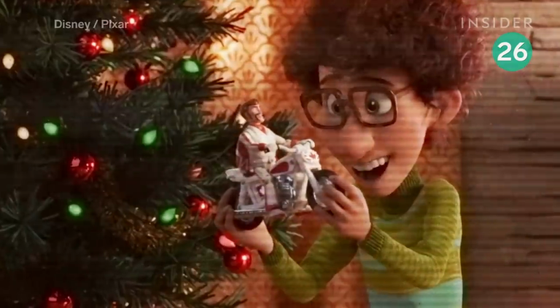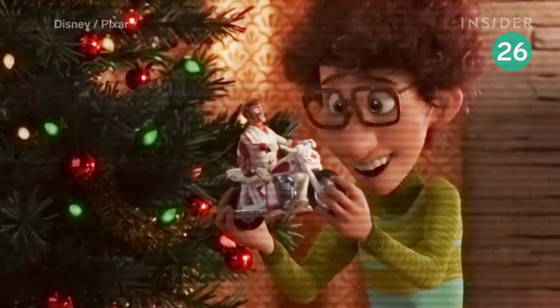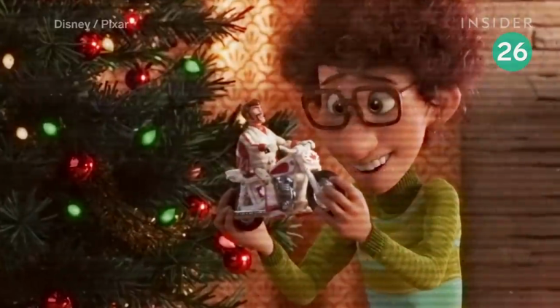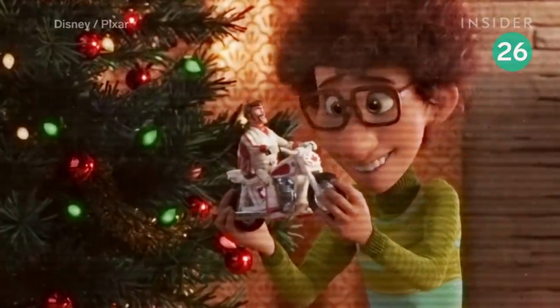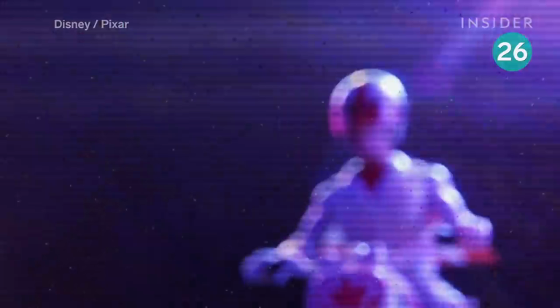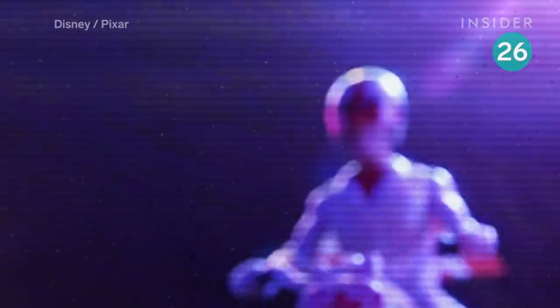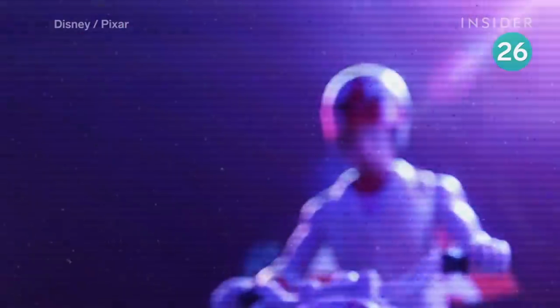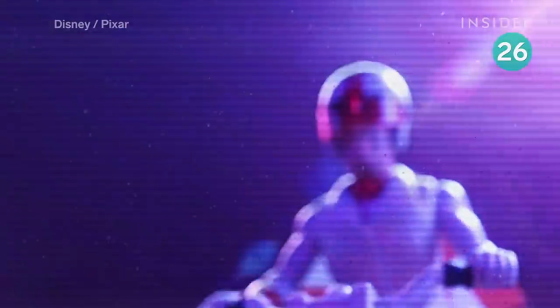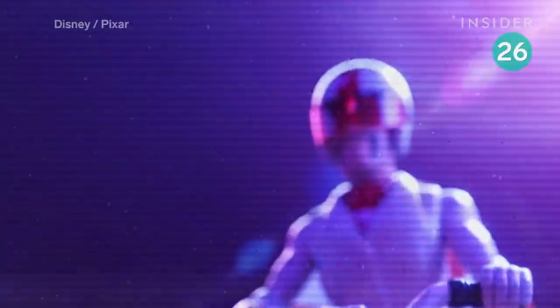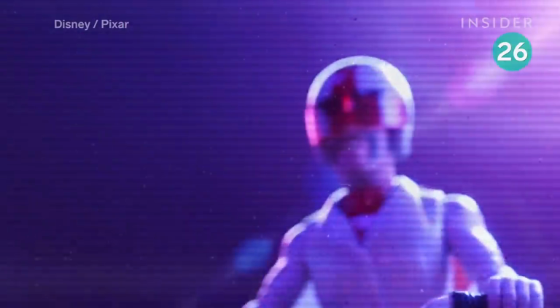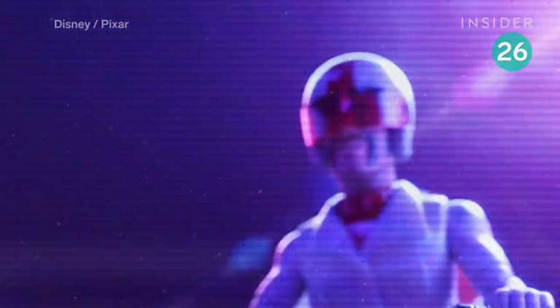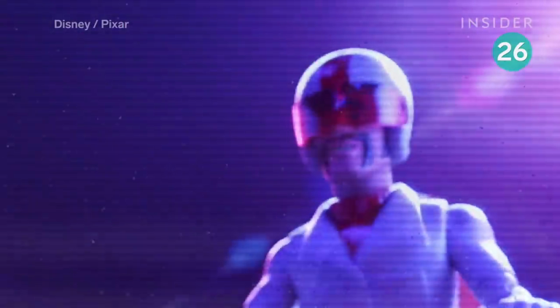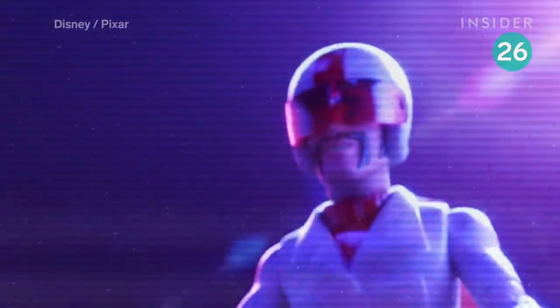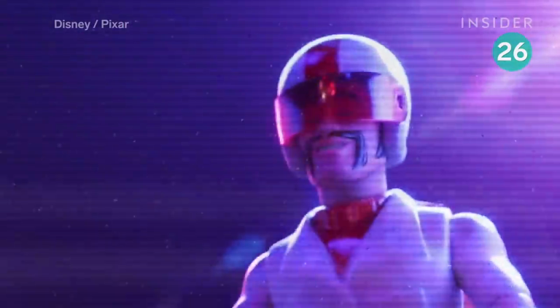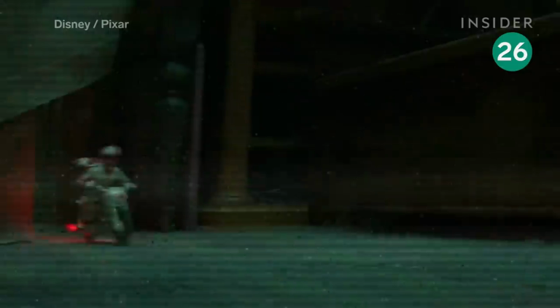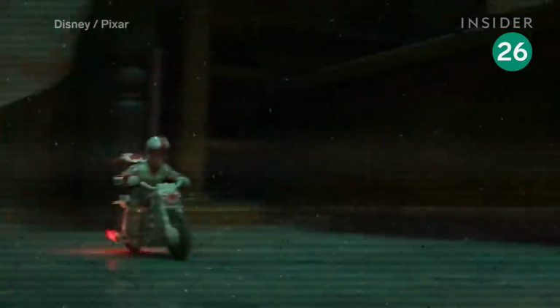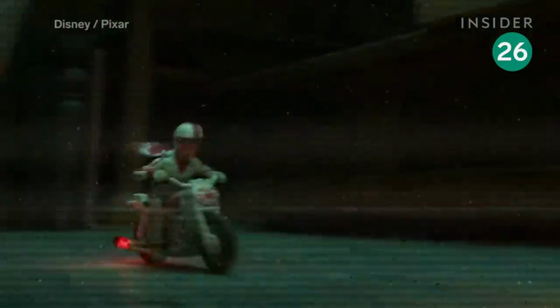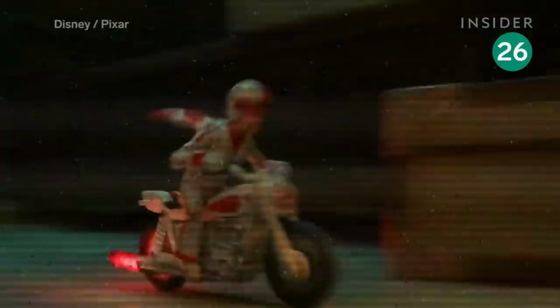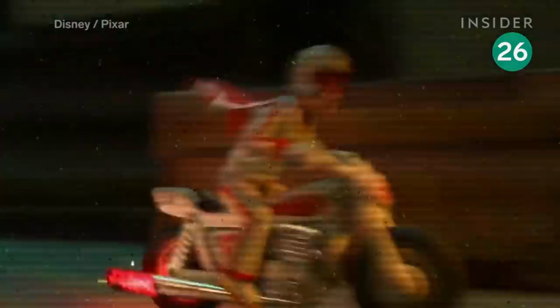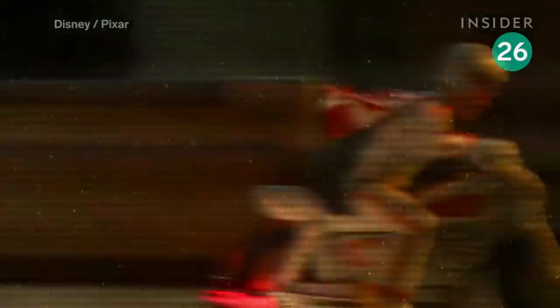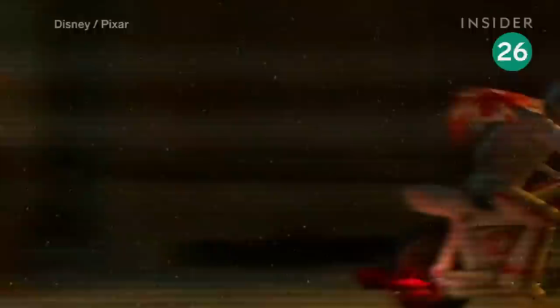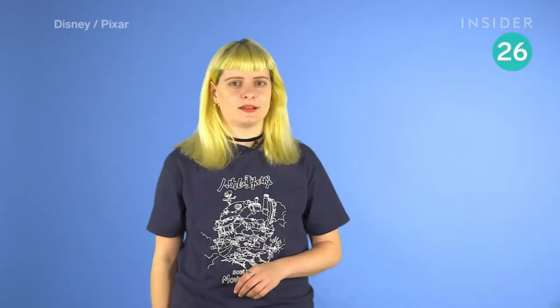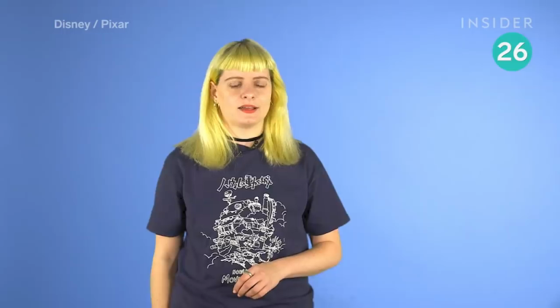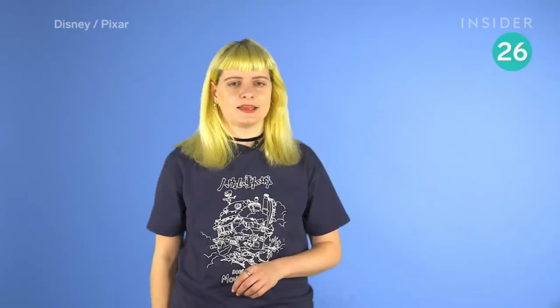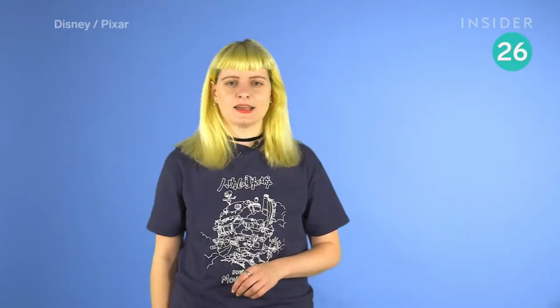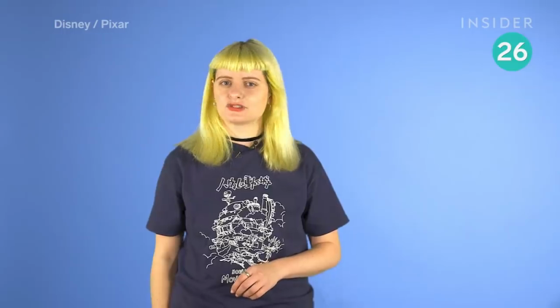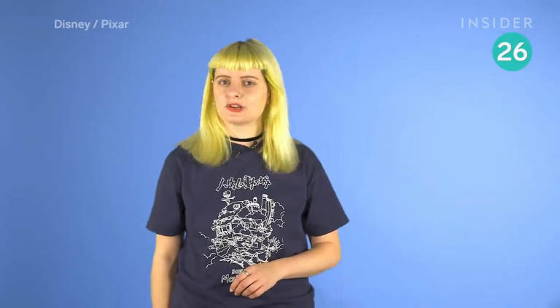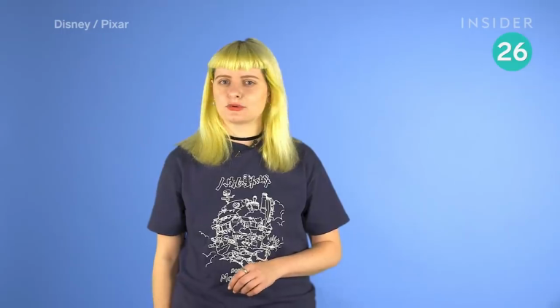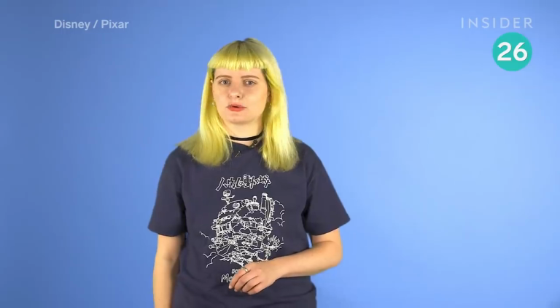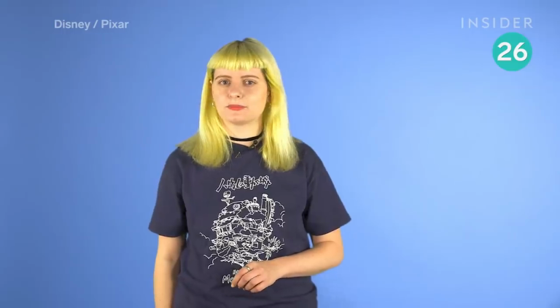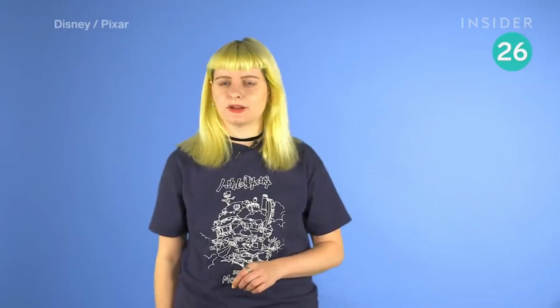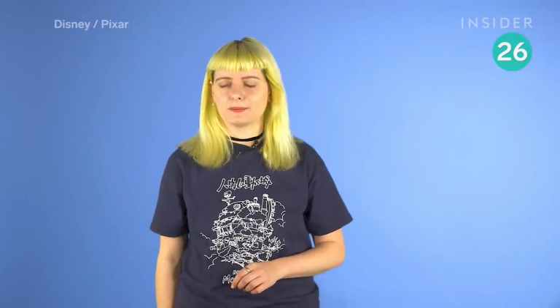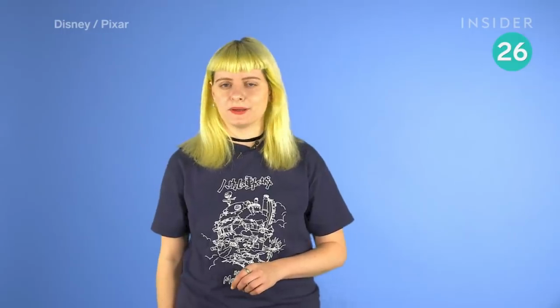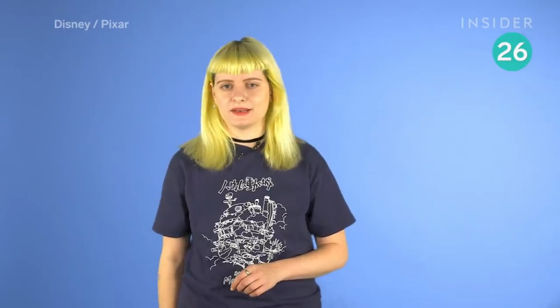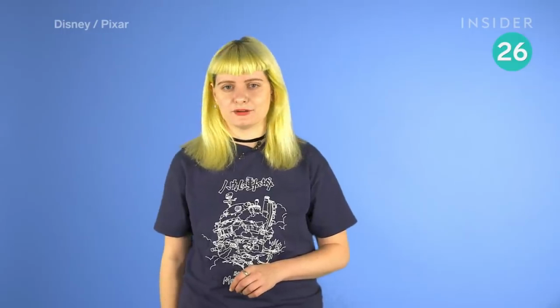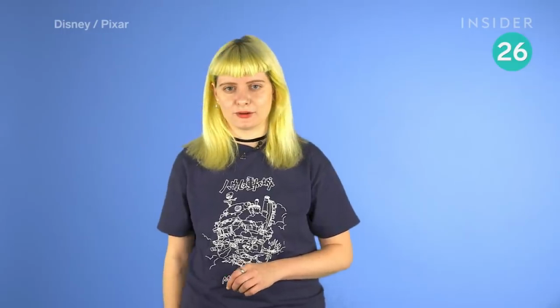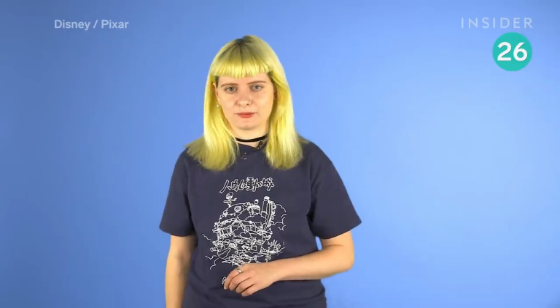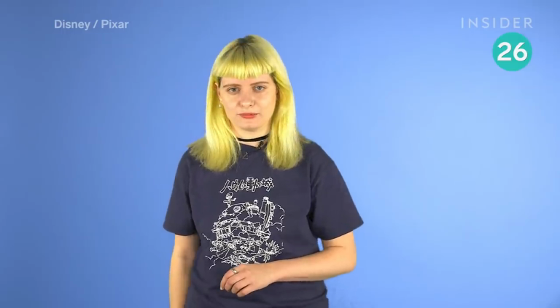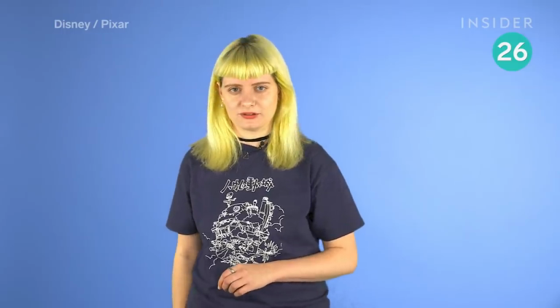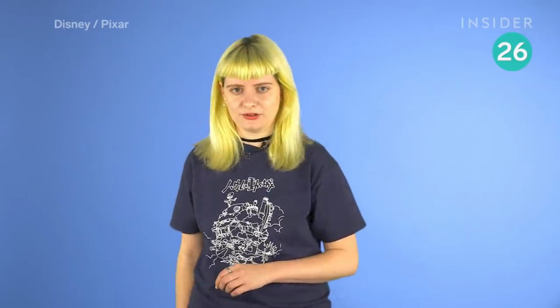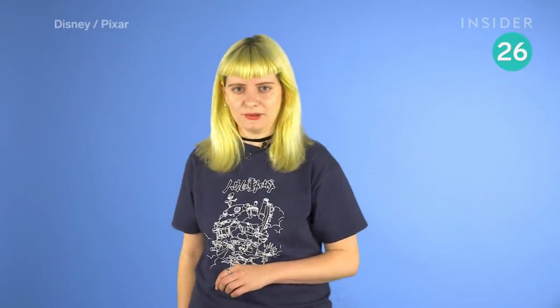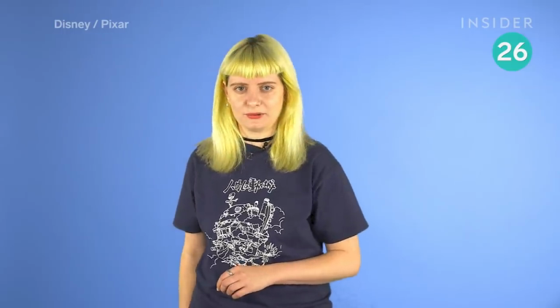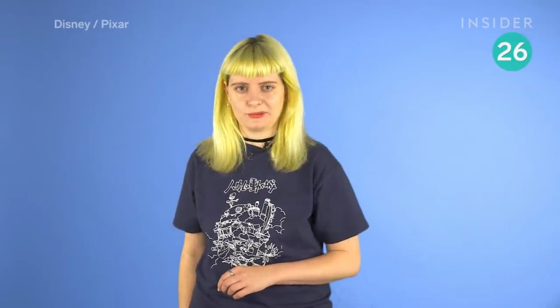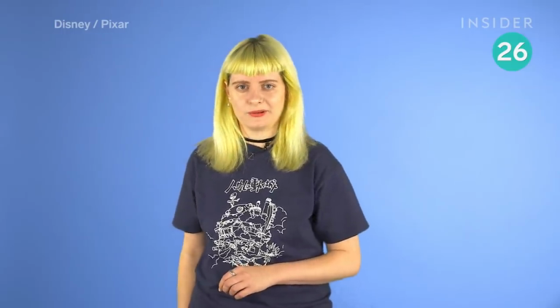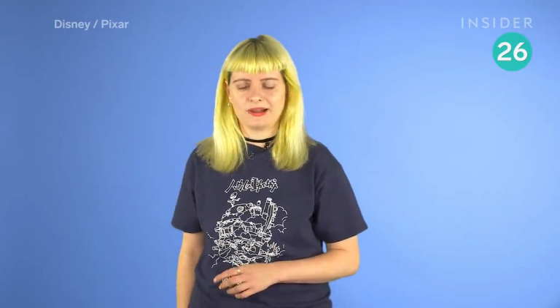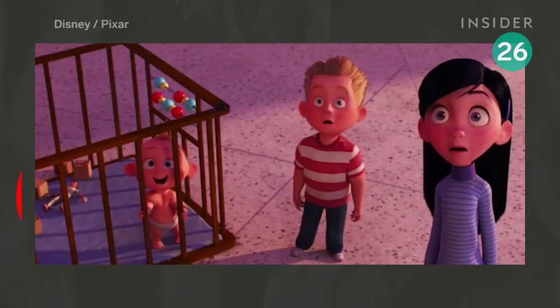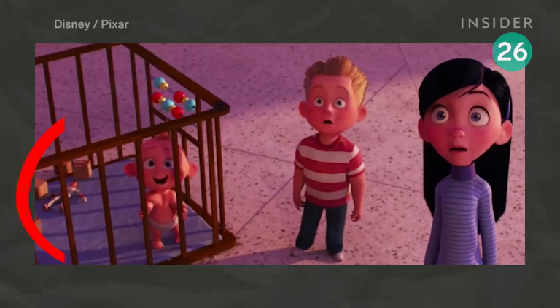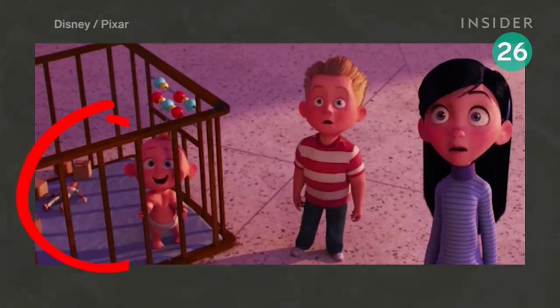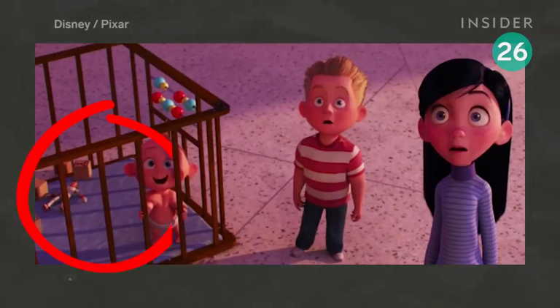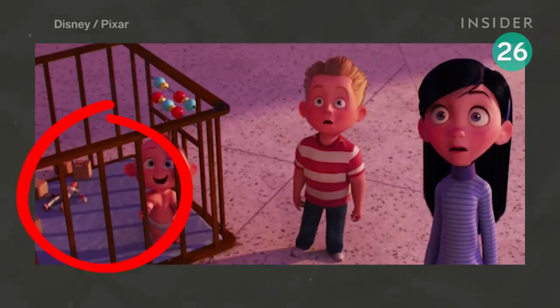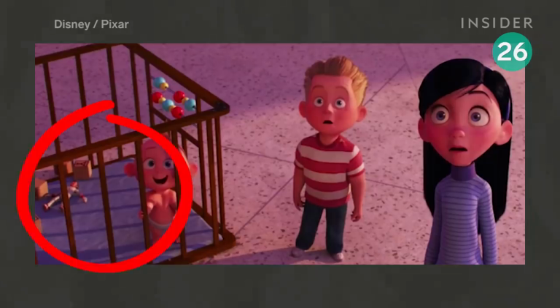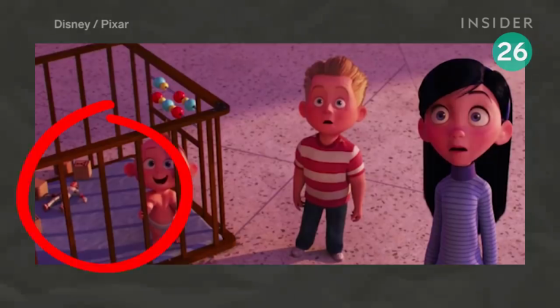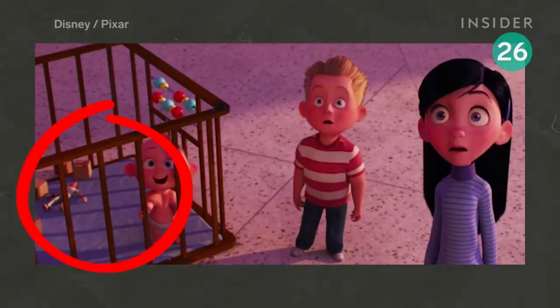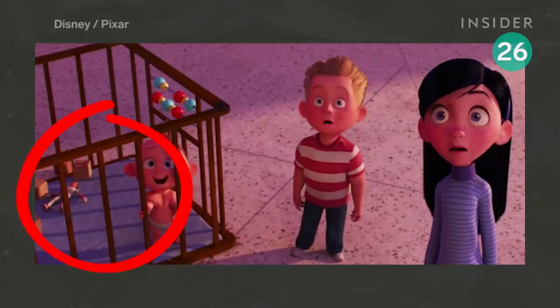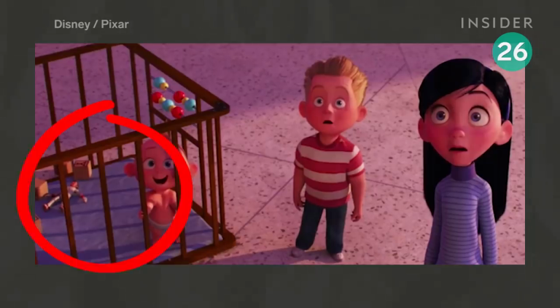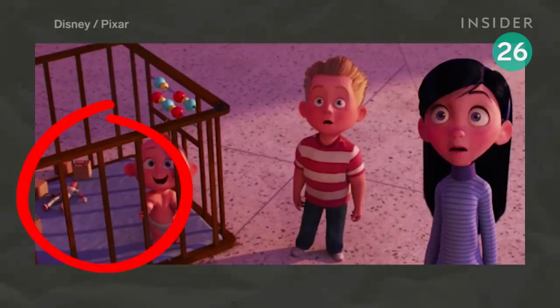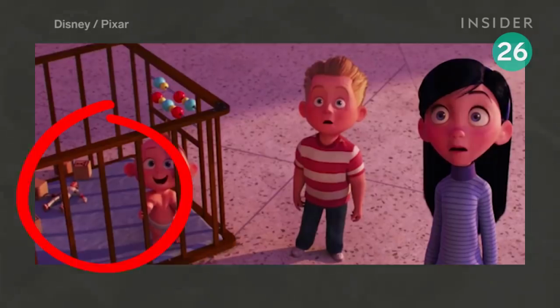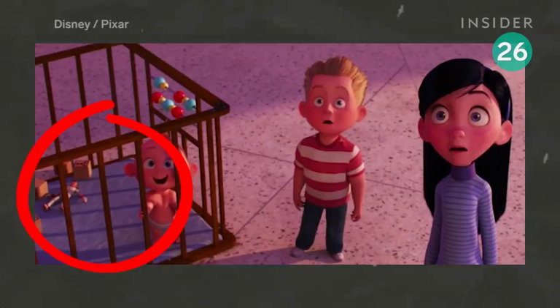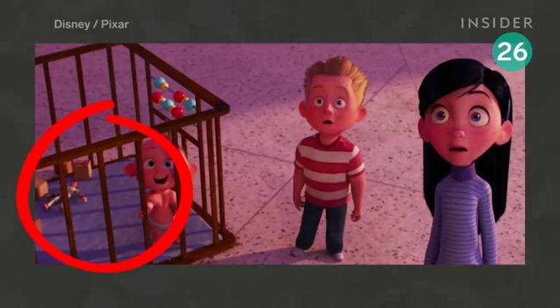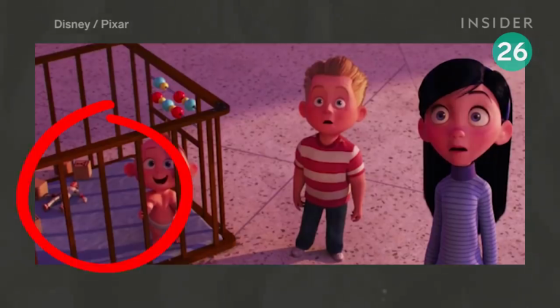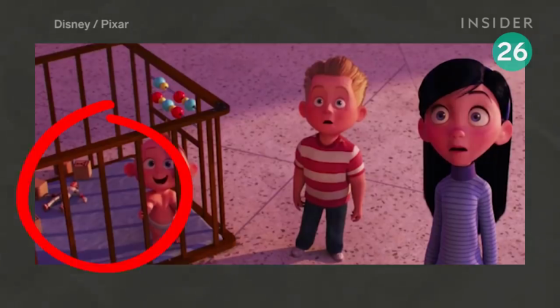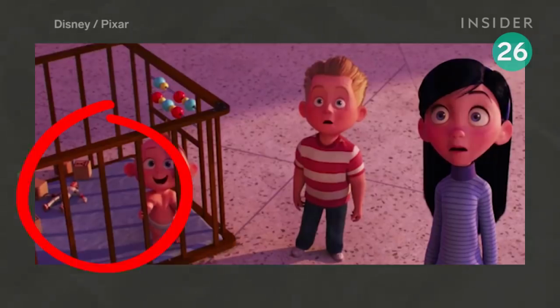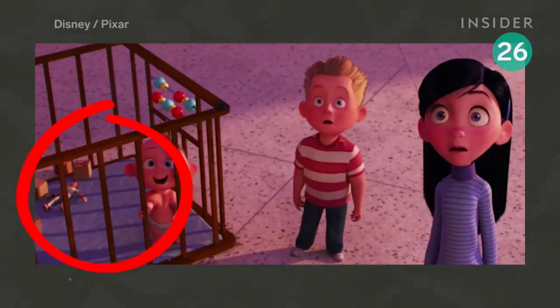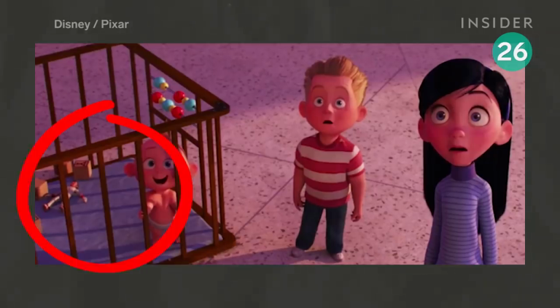Thinktute Kaboom looks a bit familiar. He actually cropped up in Incredibles 2, lying in the corner of Jack-Jack's crib.